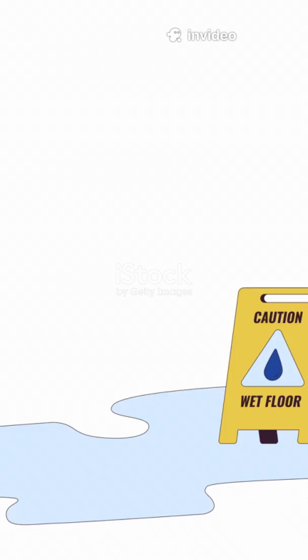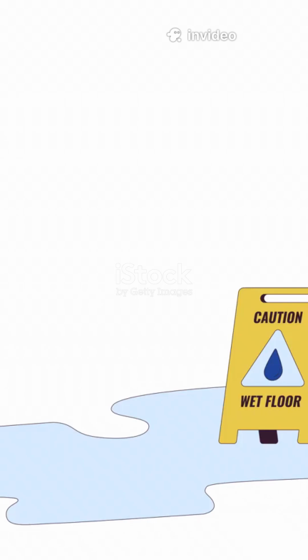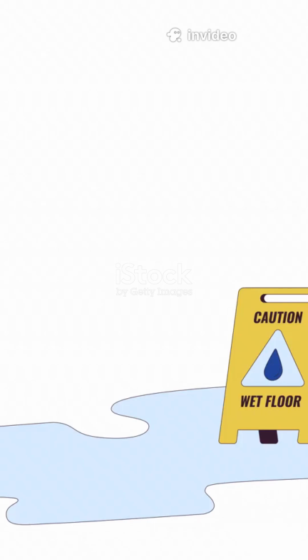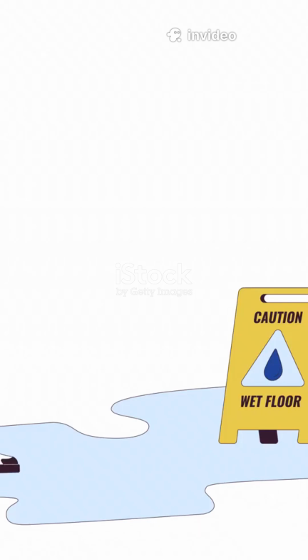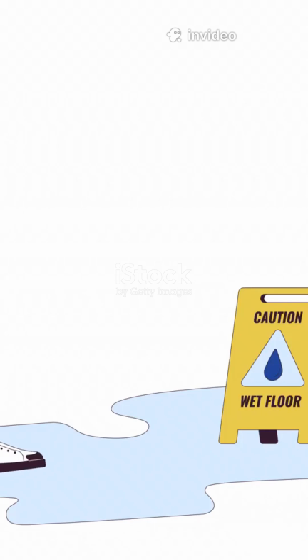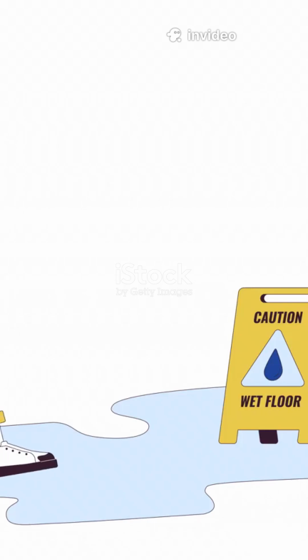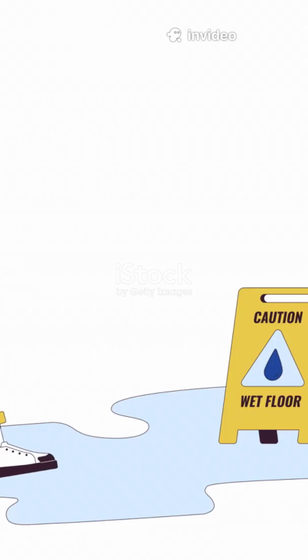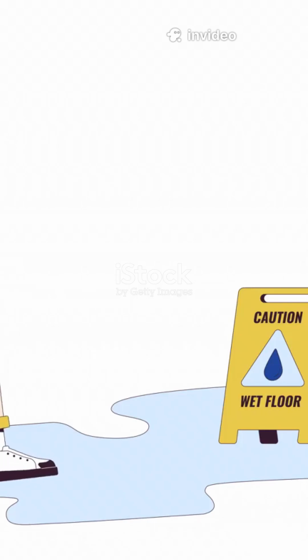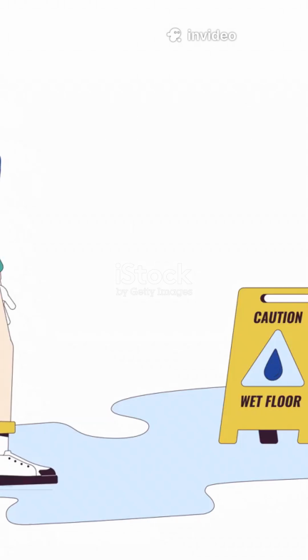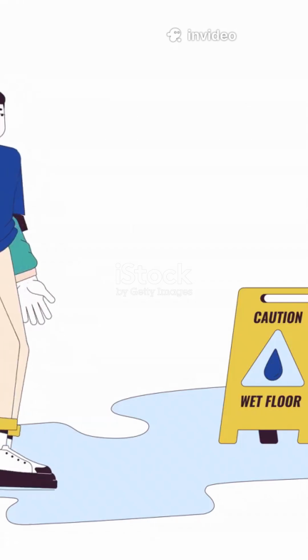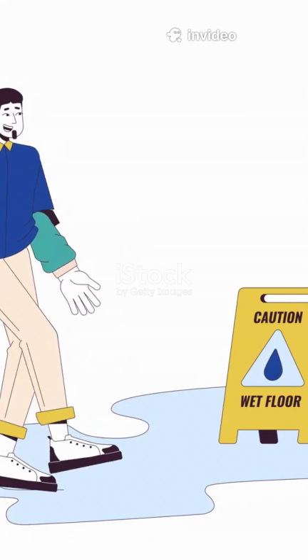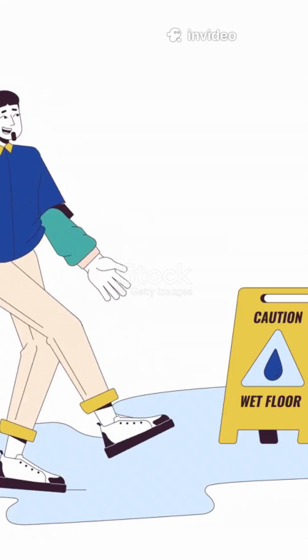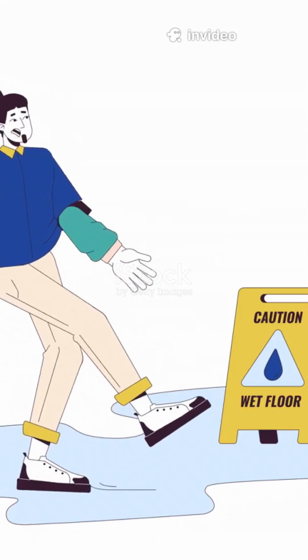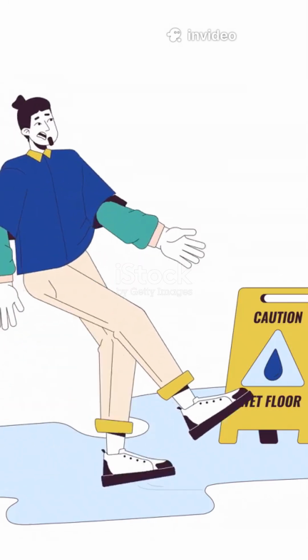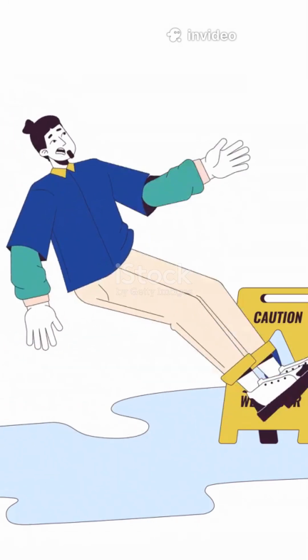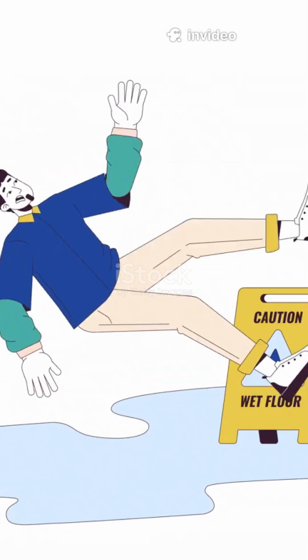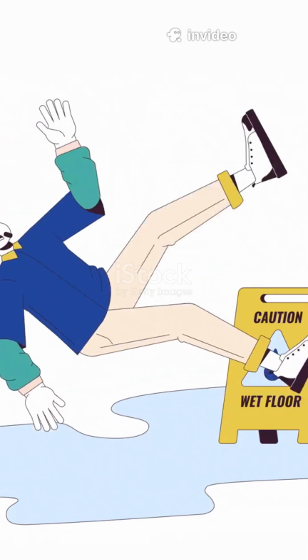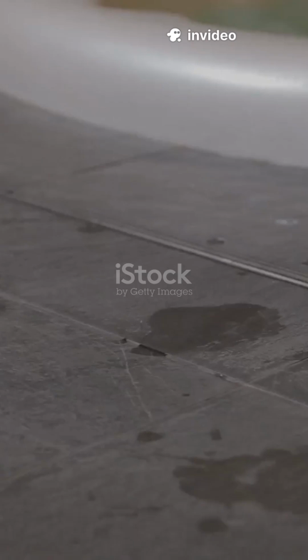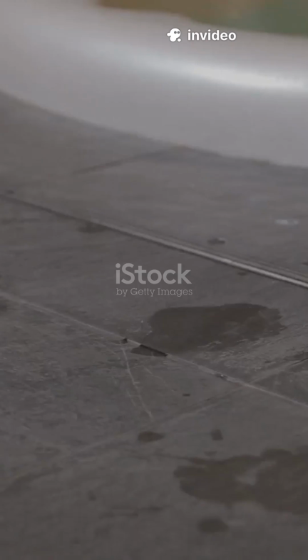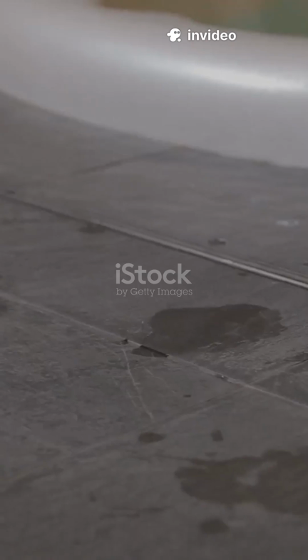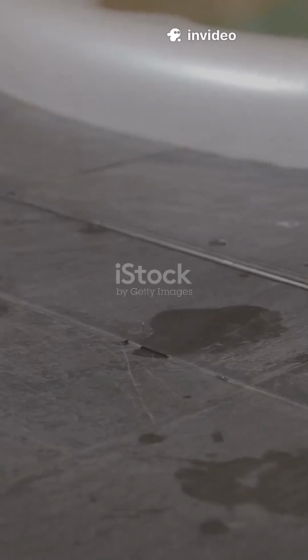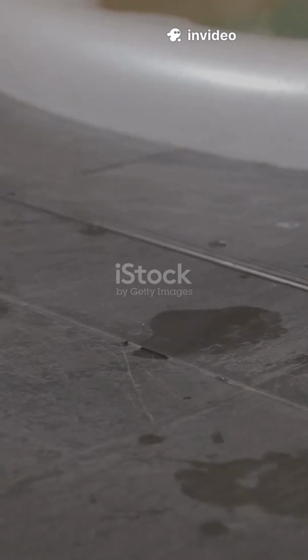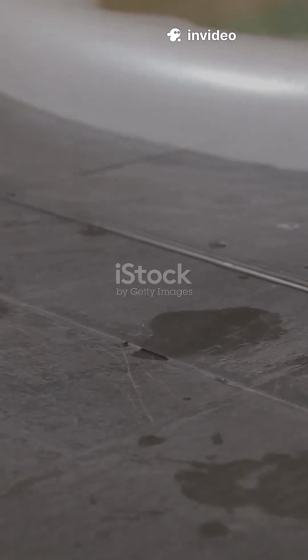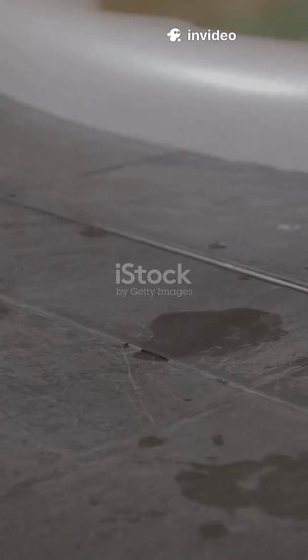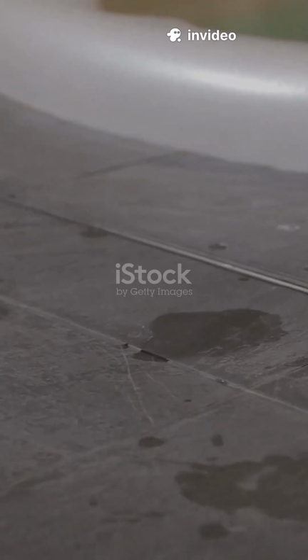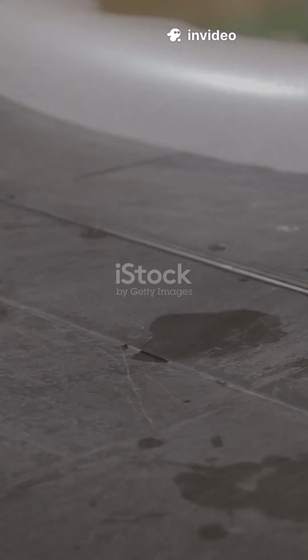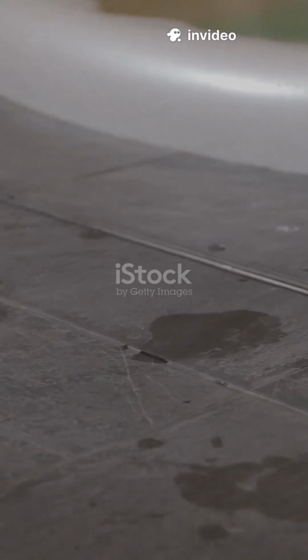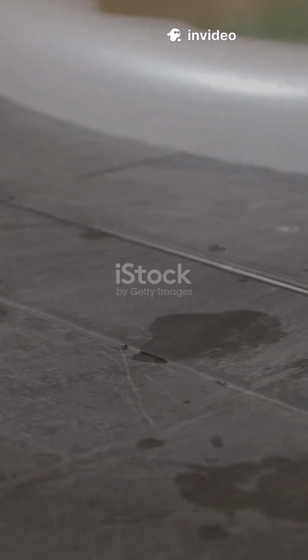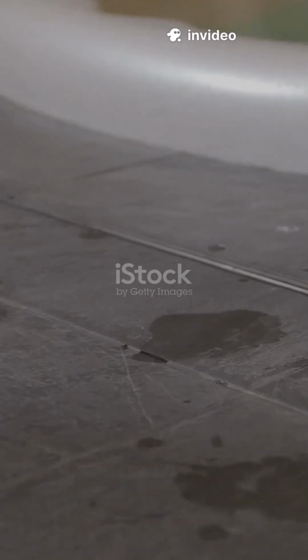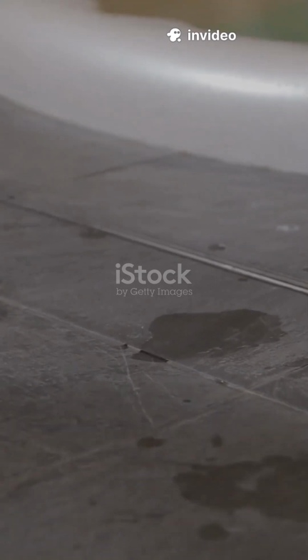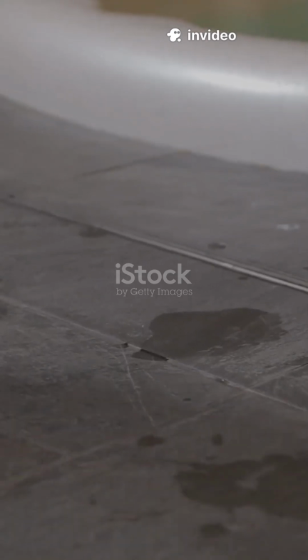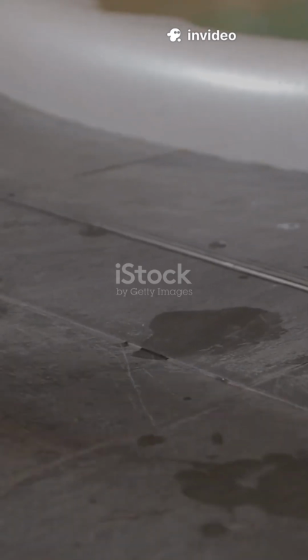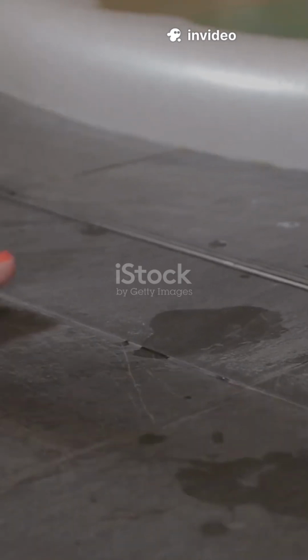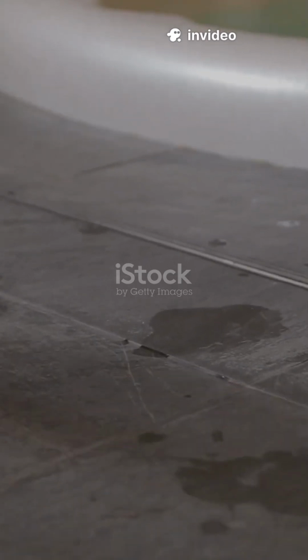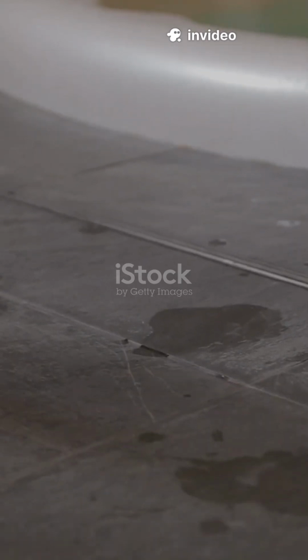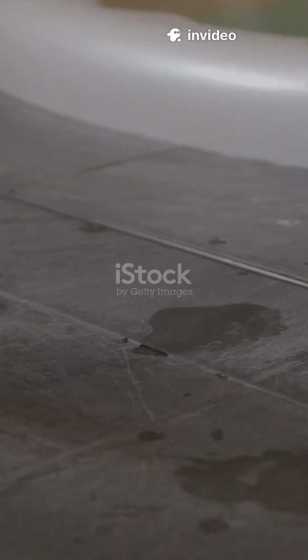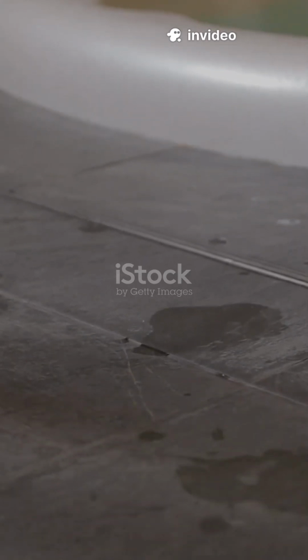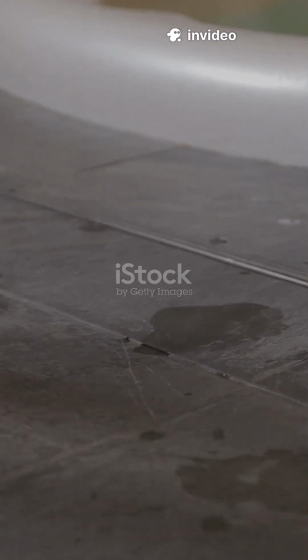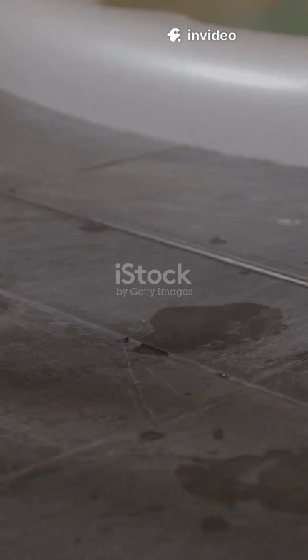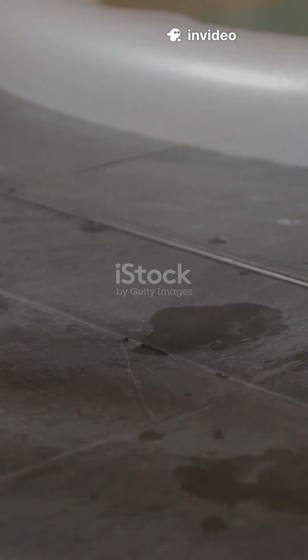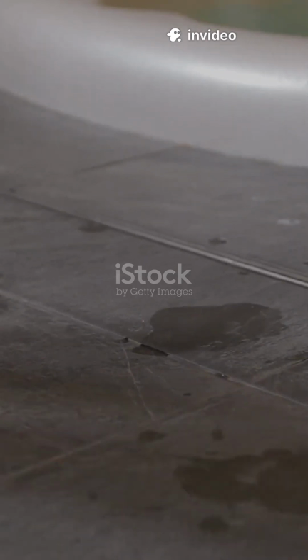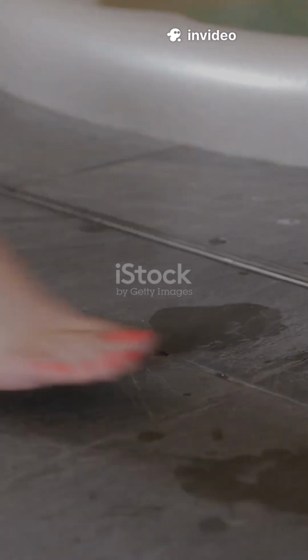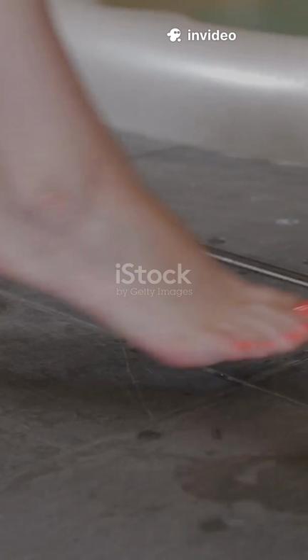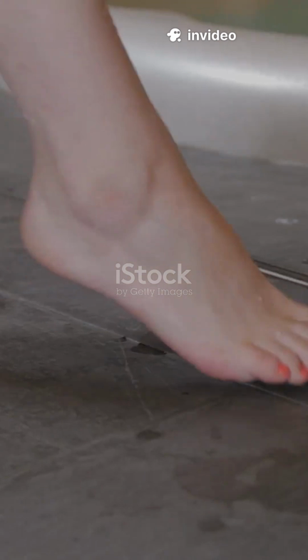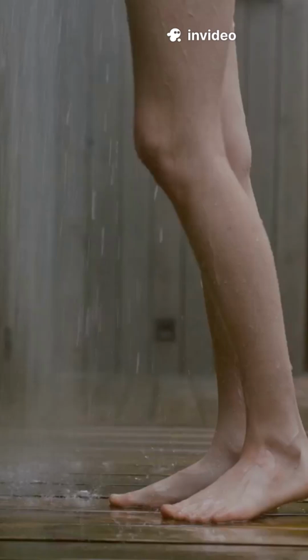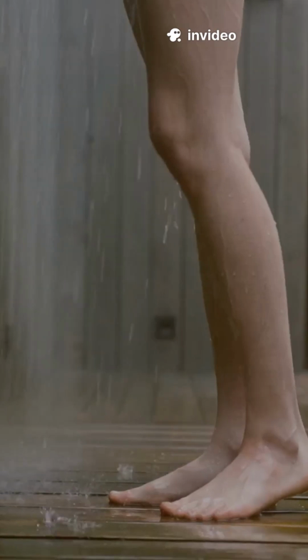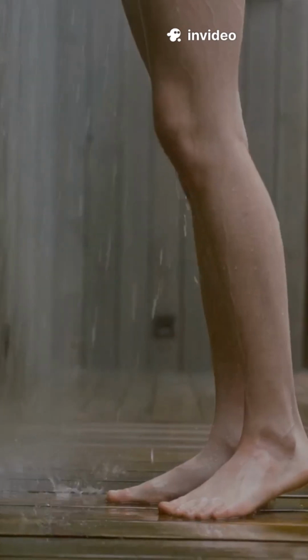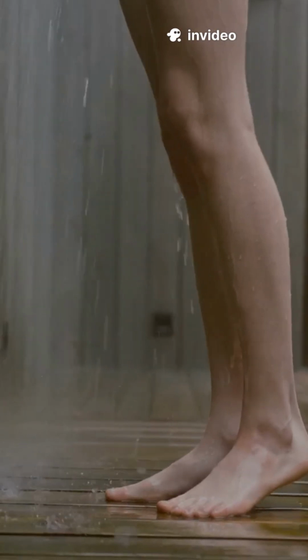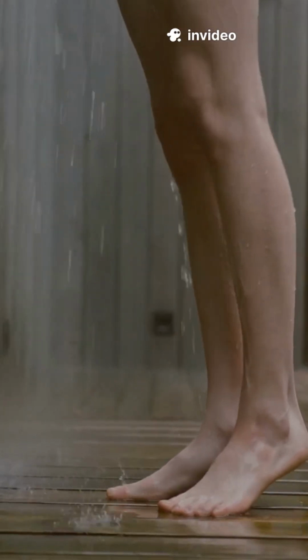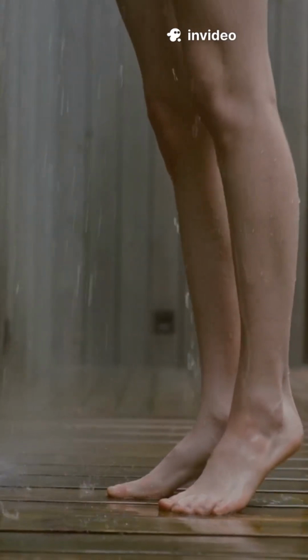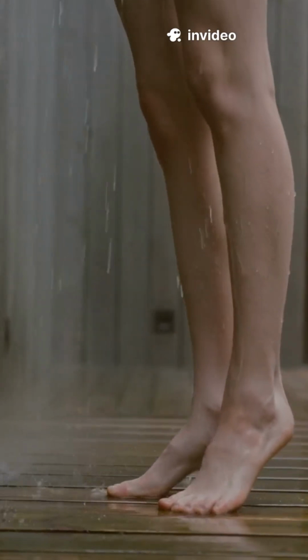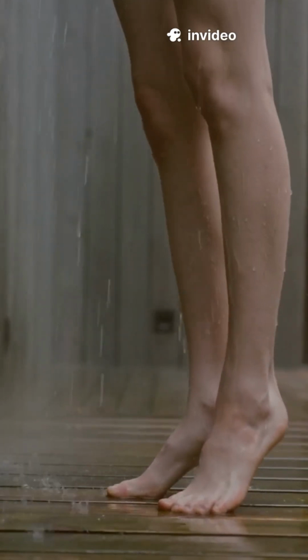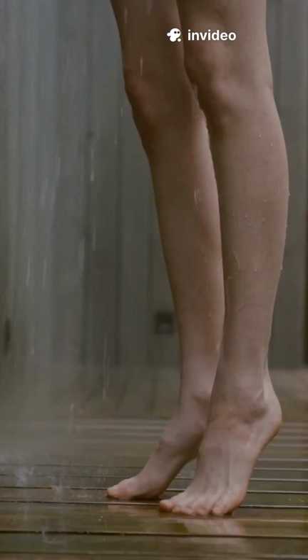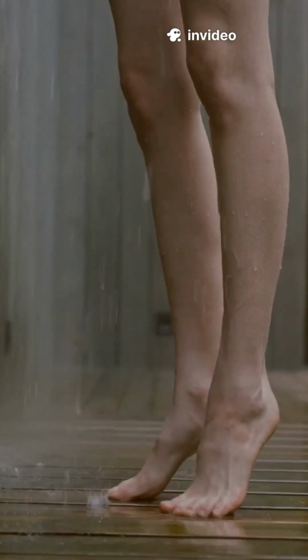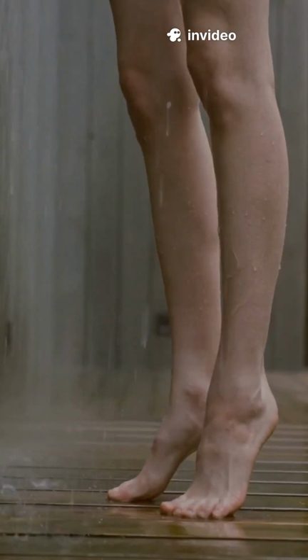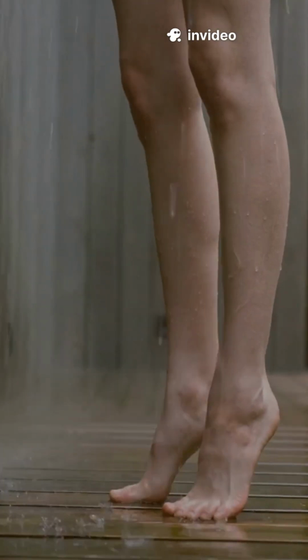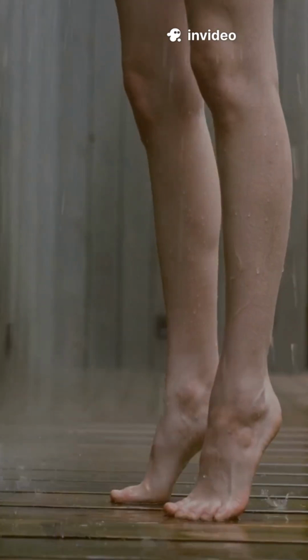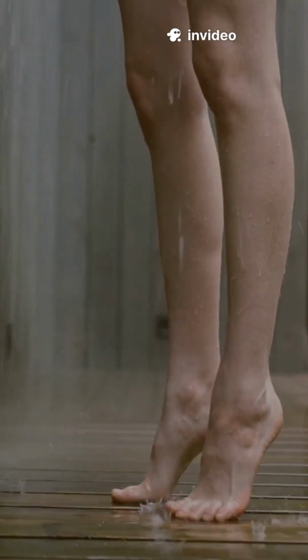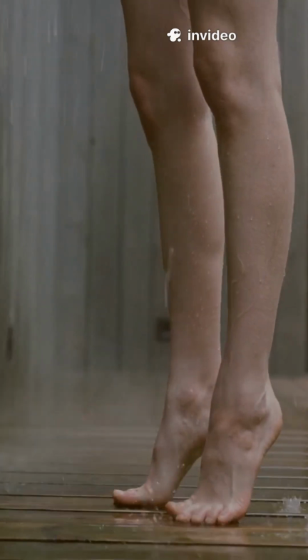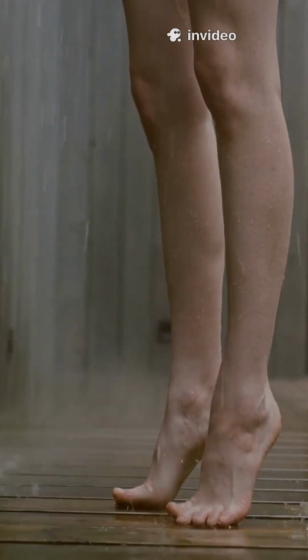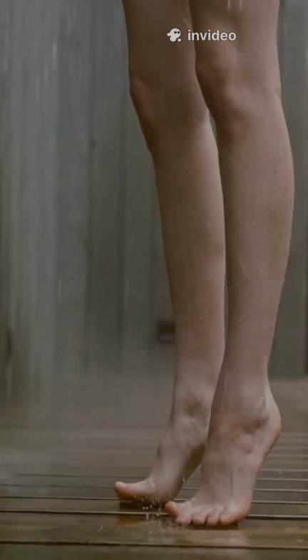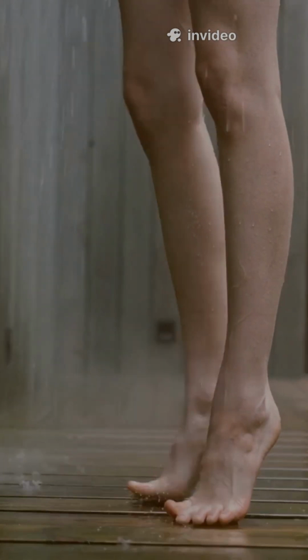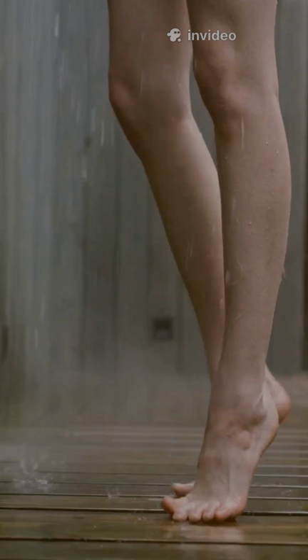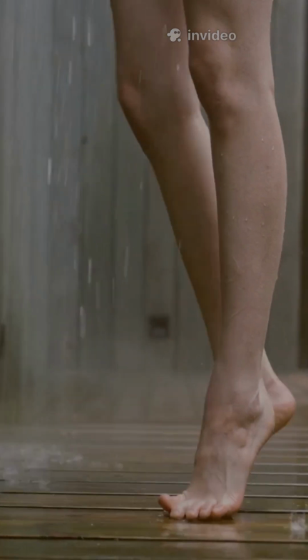Don't you hate that heart-stopping moment when your foot suddenly slides on a wet floor? Here's what's really happening beneath your shoes.